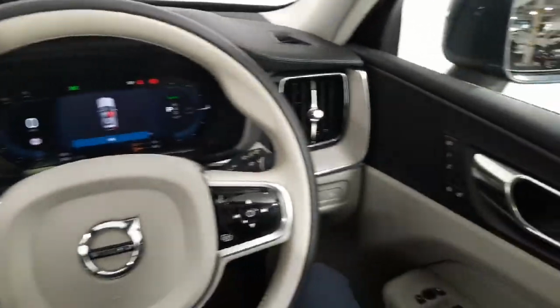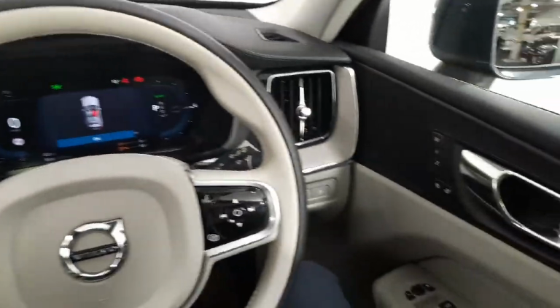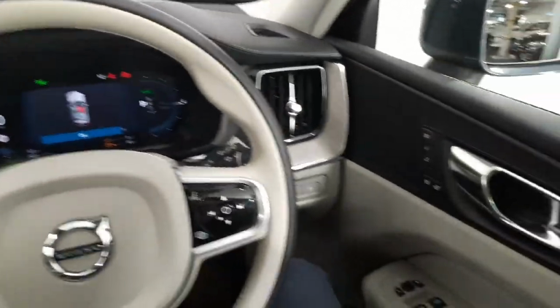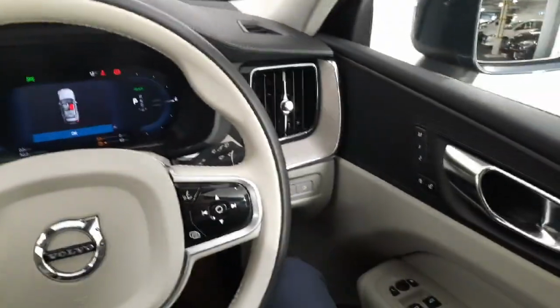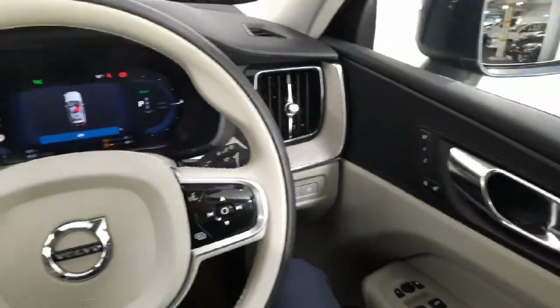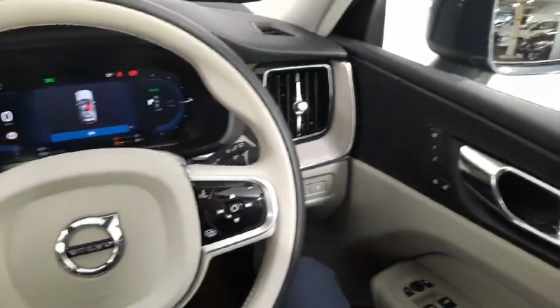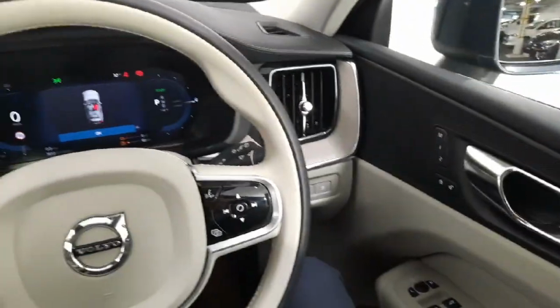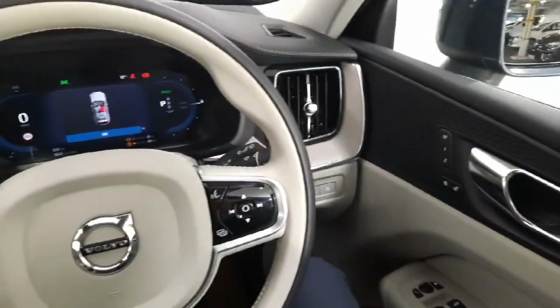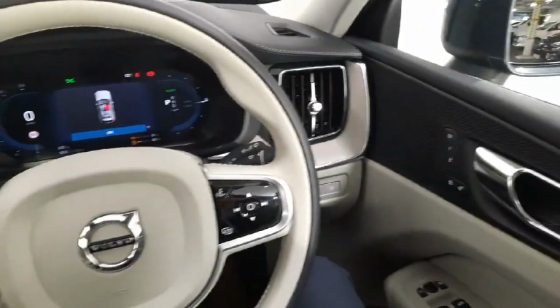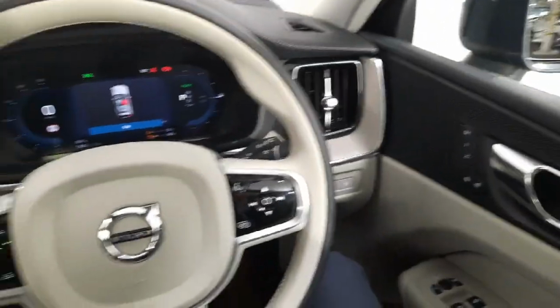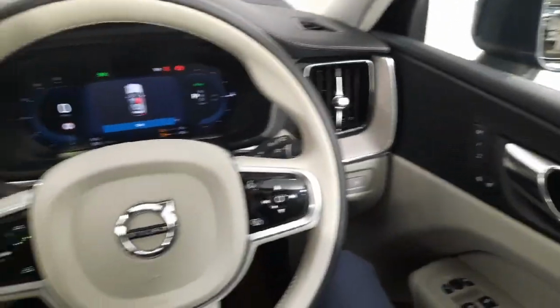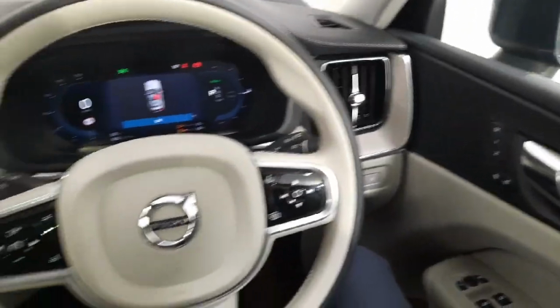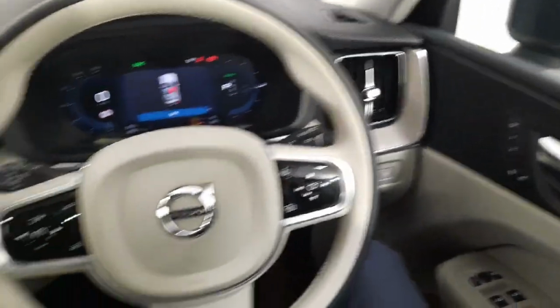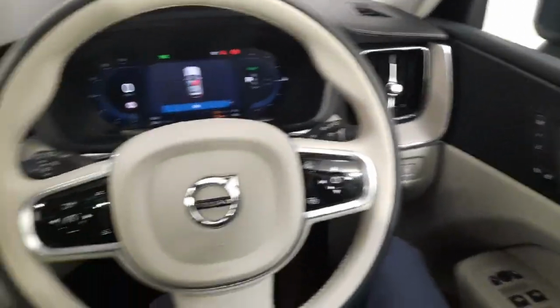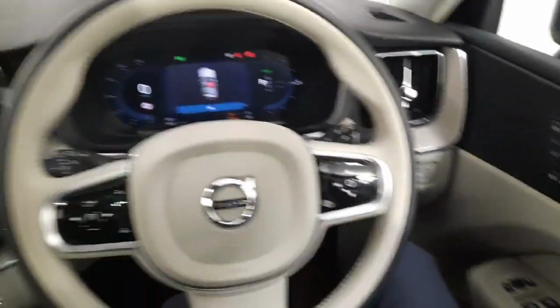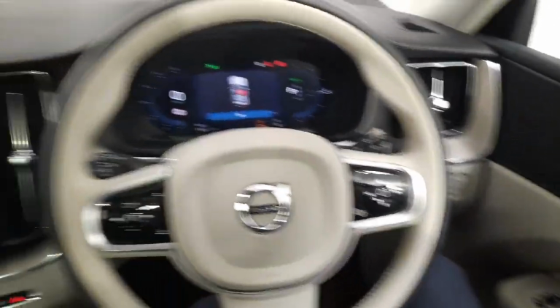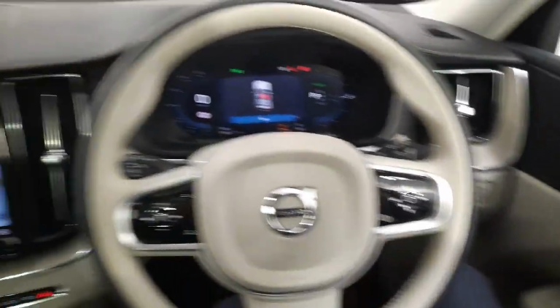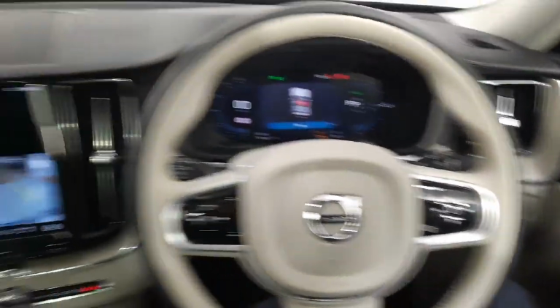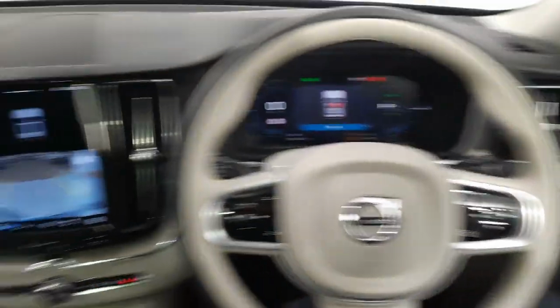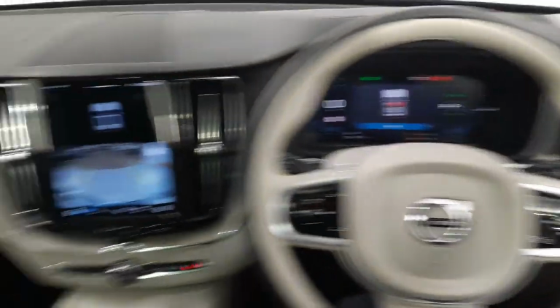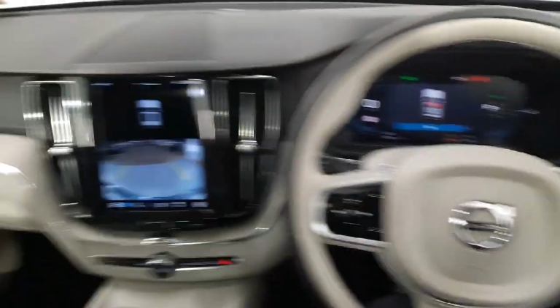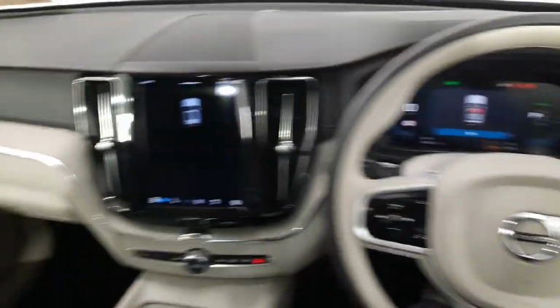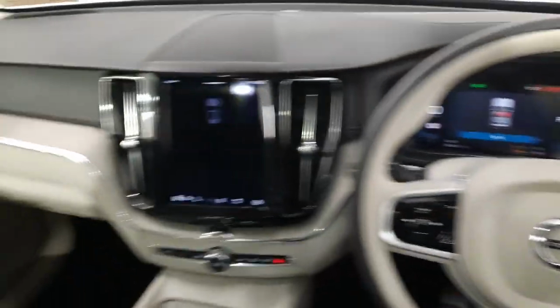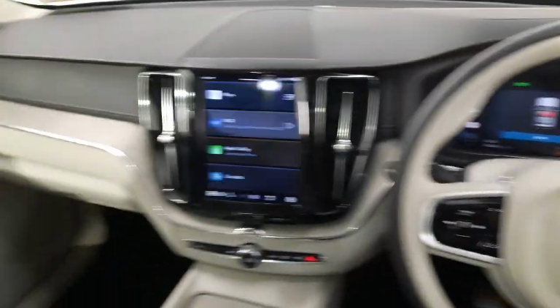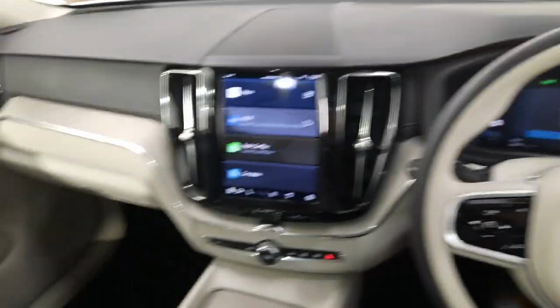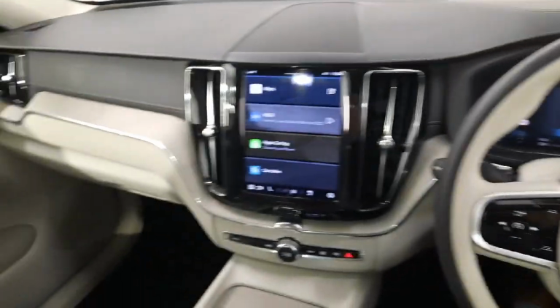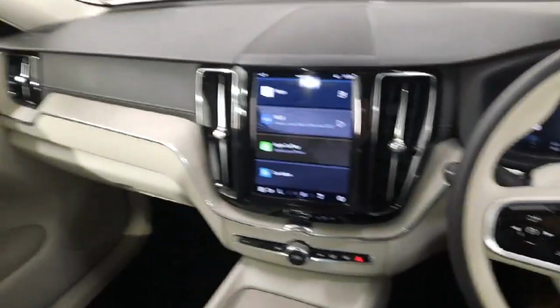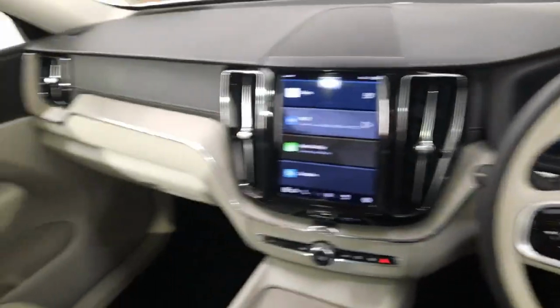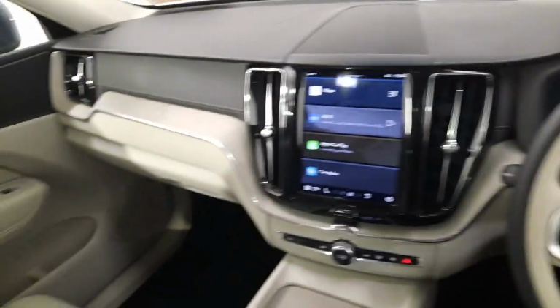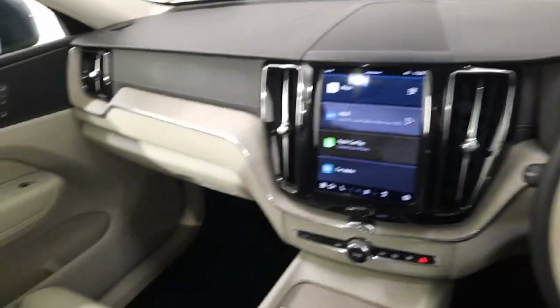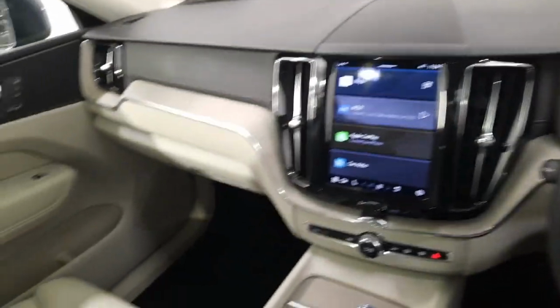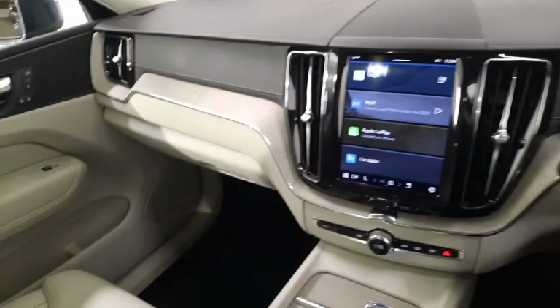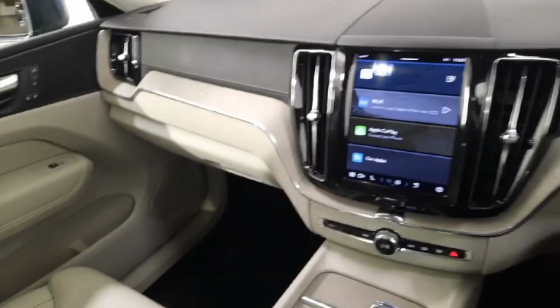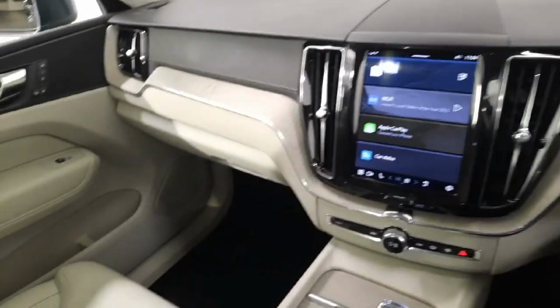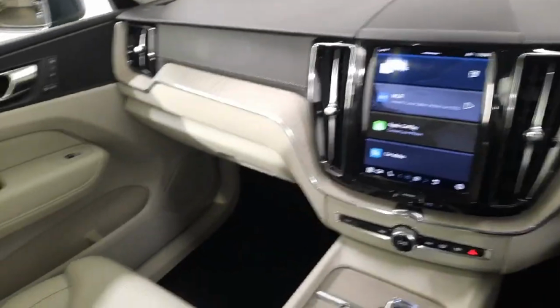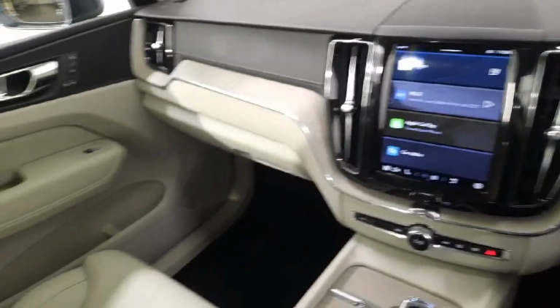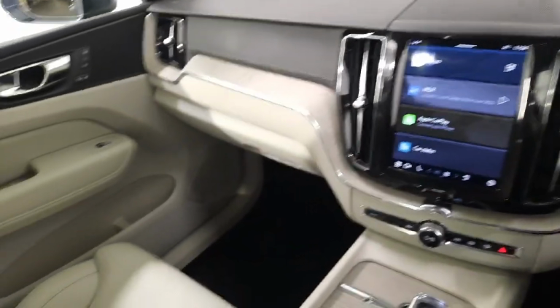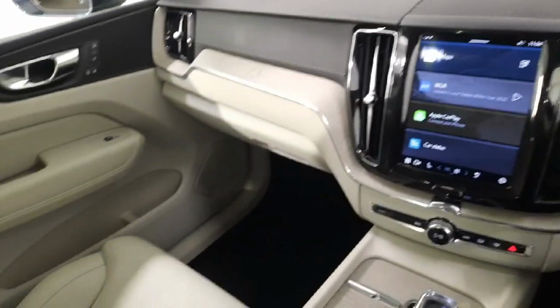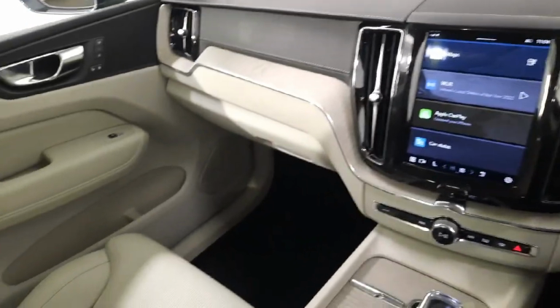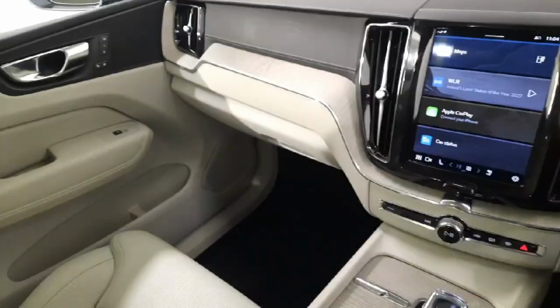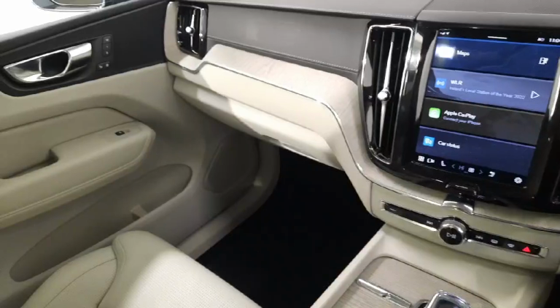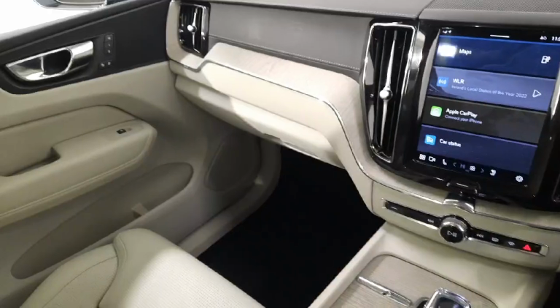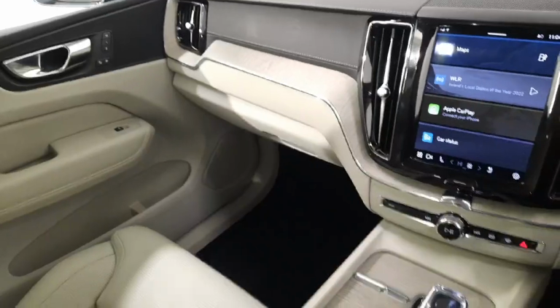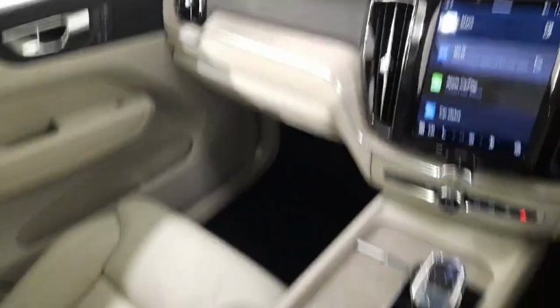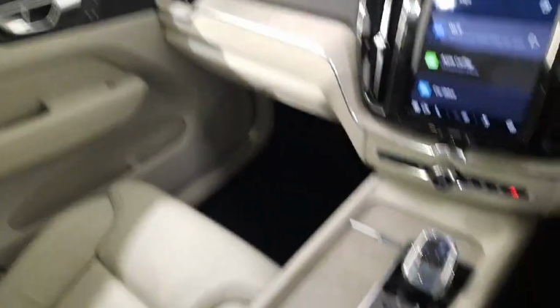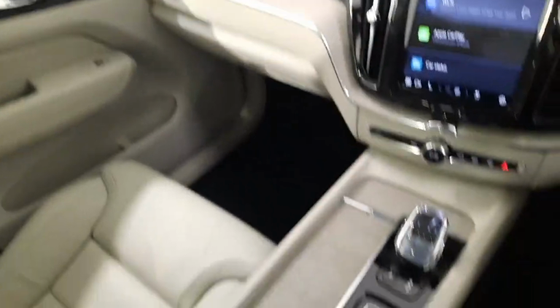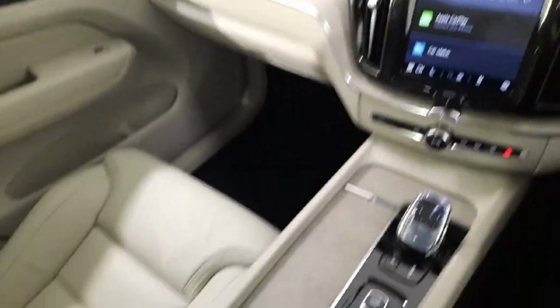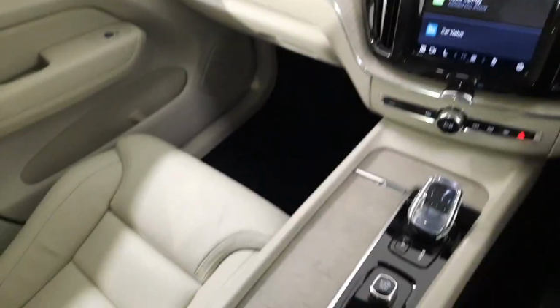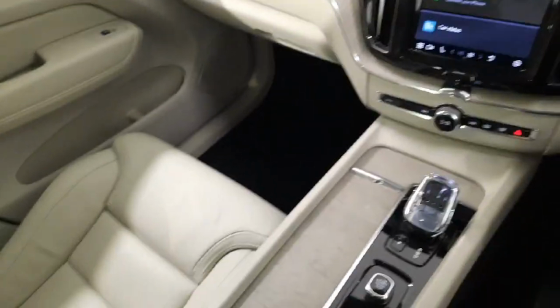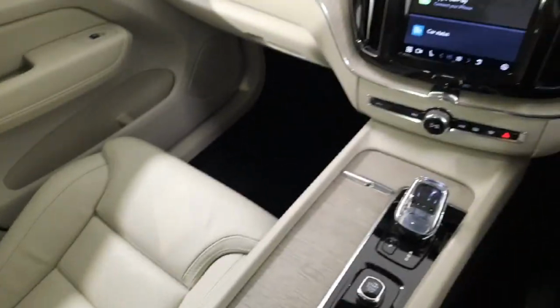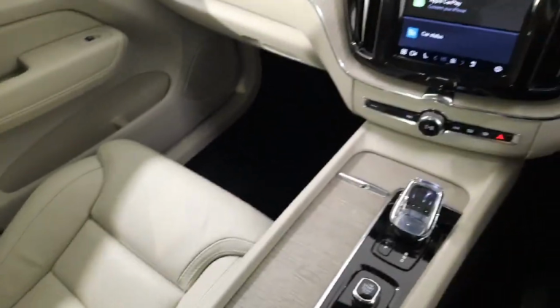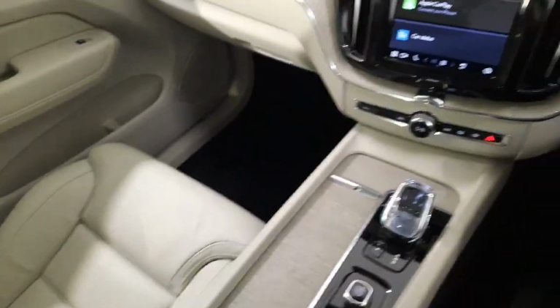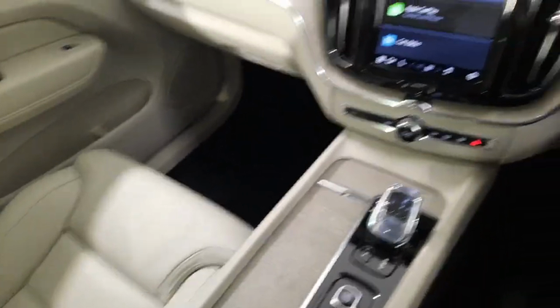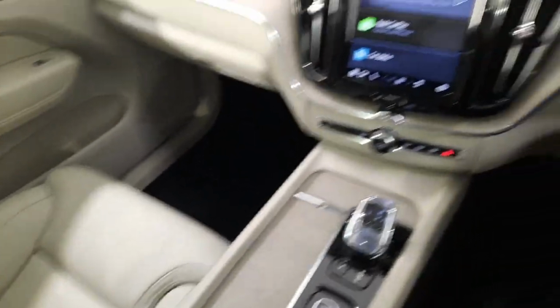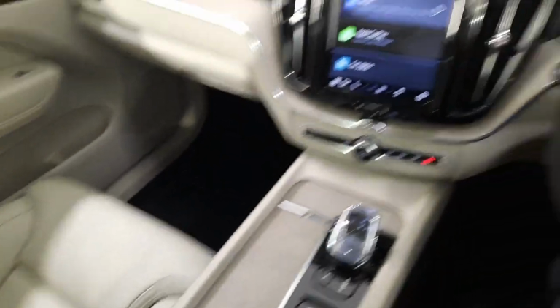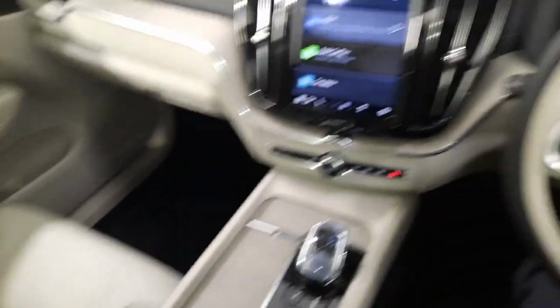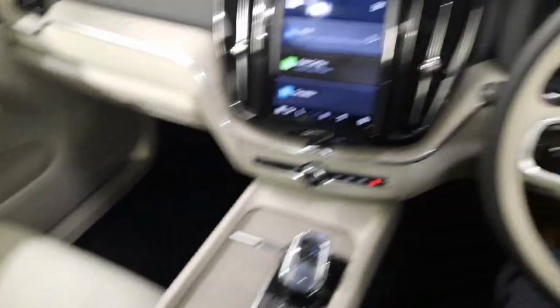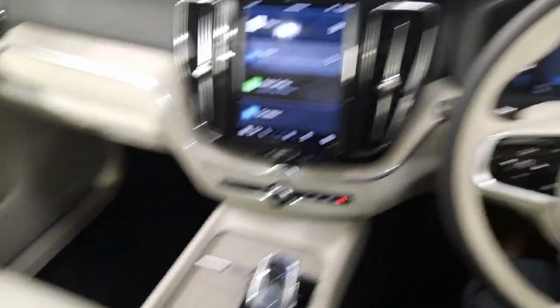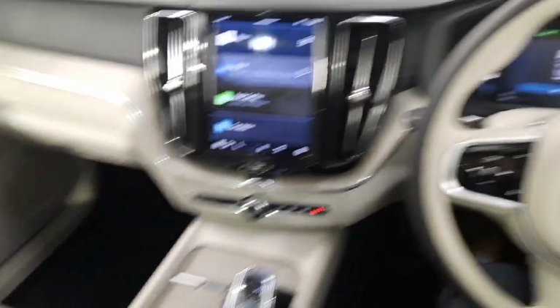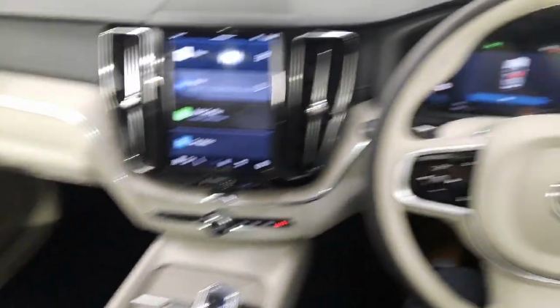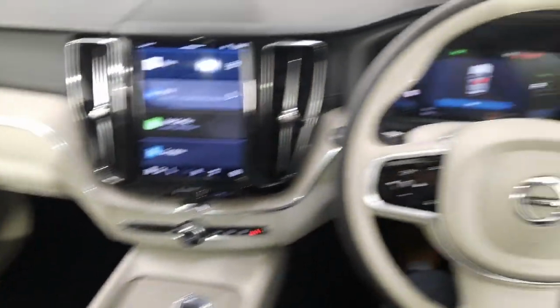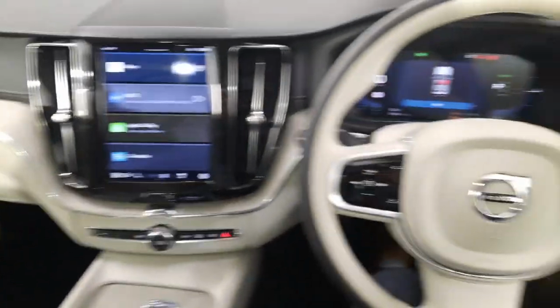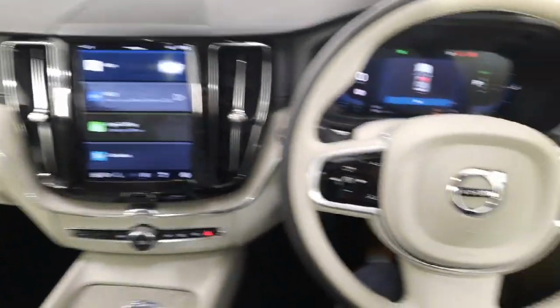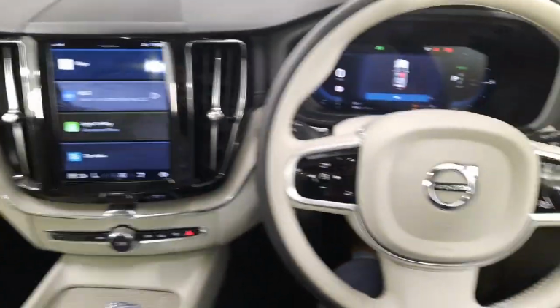So any questions about this car or any other car we have in stock, don't be afraid — give myself or one of the lads a shout. Thank you.